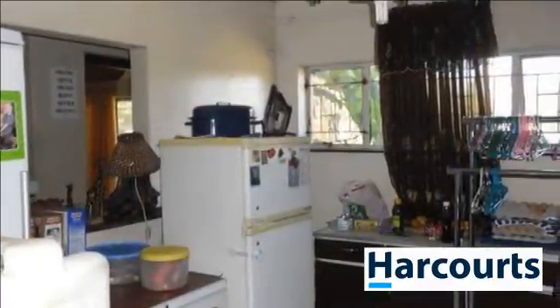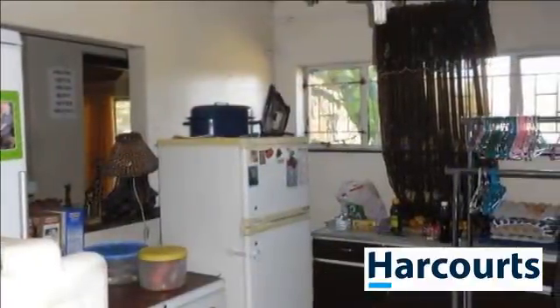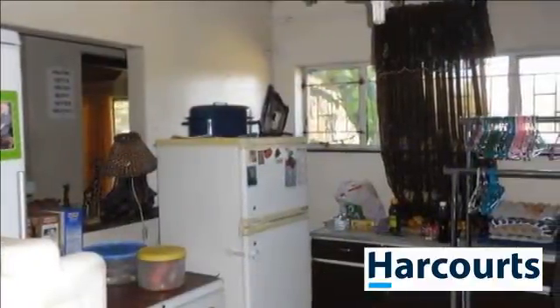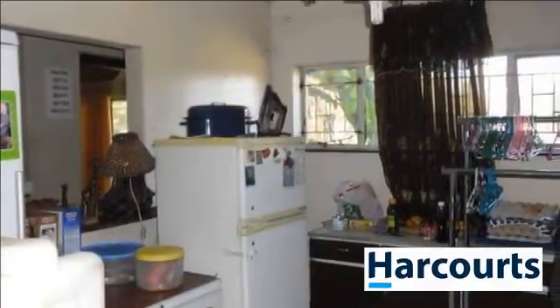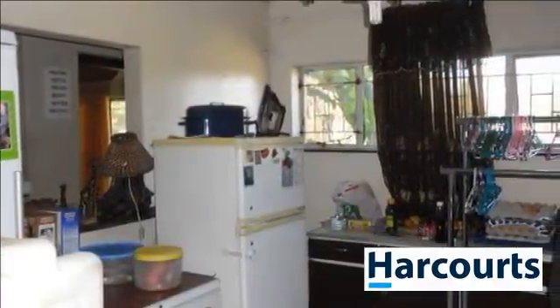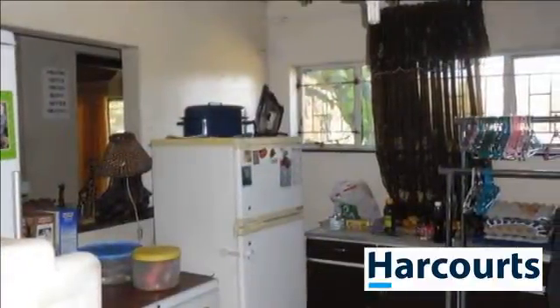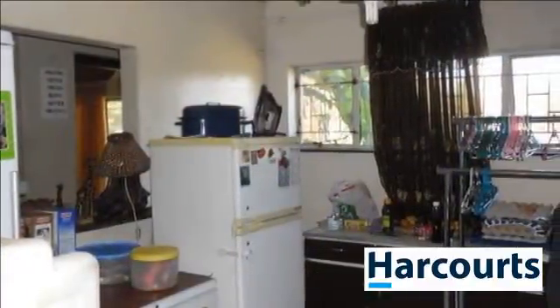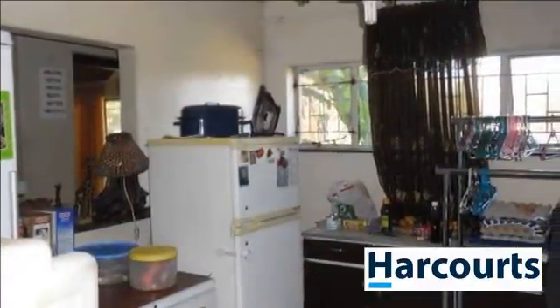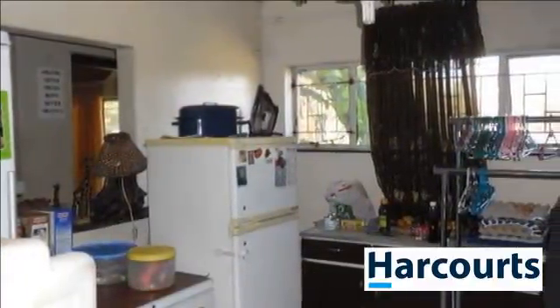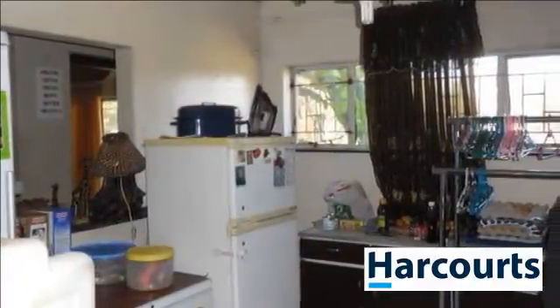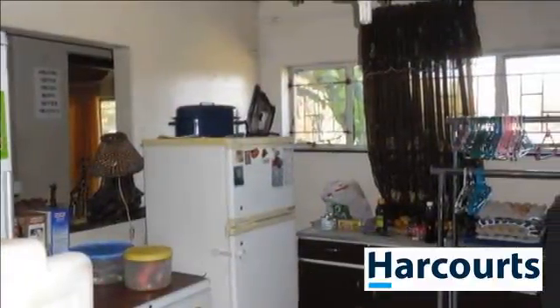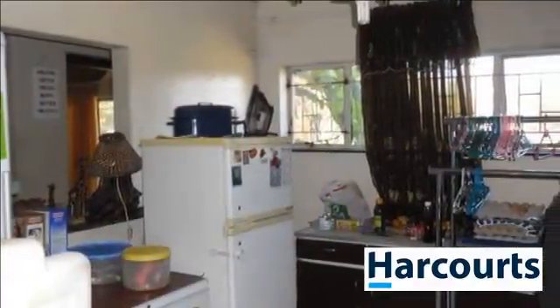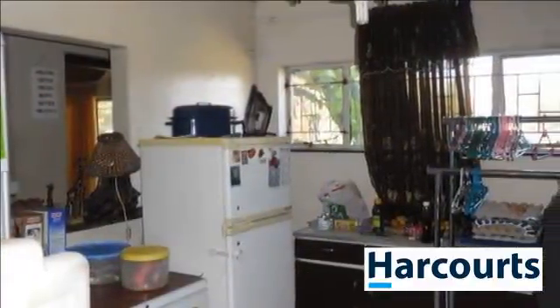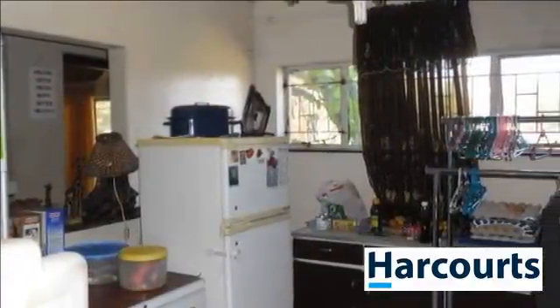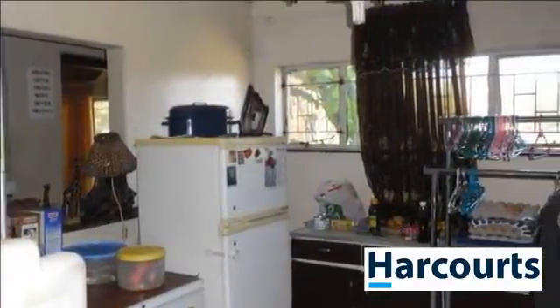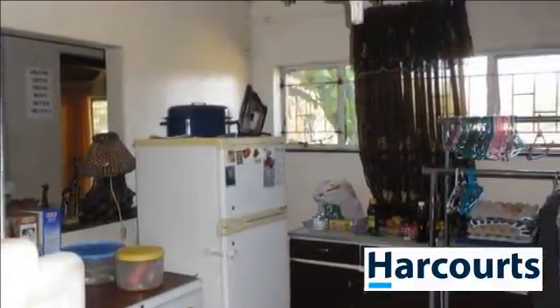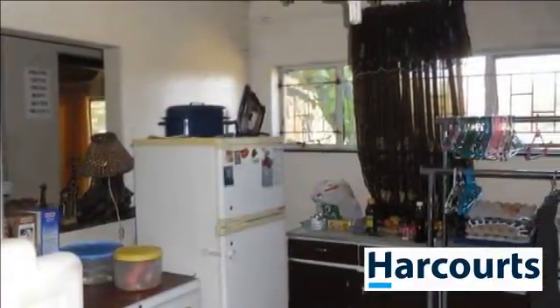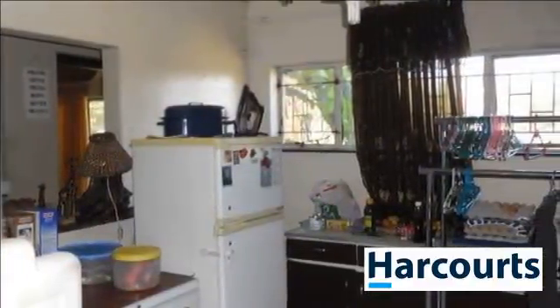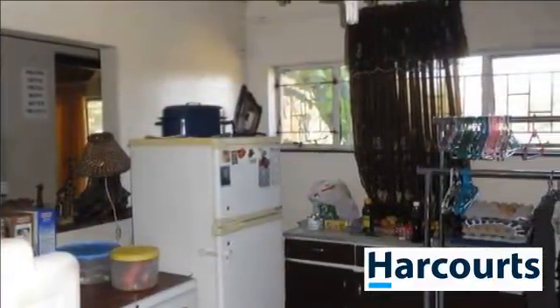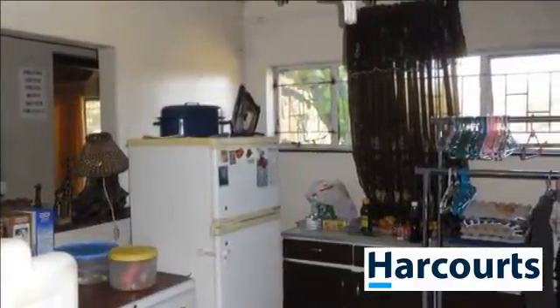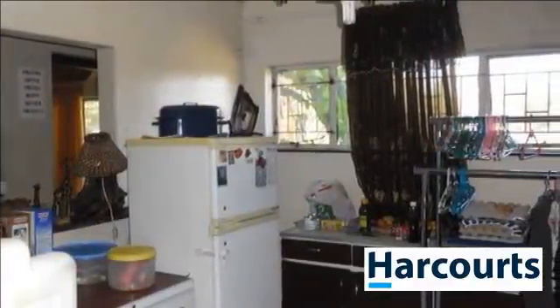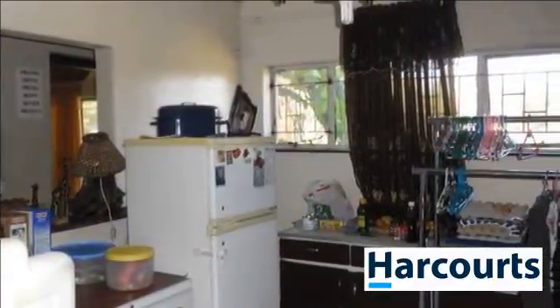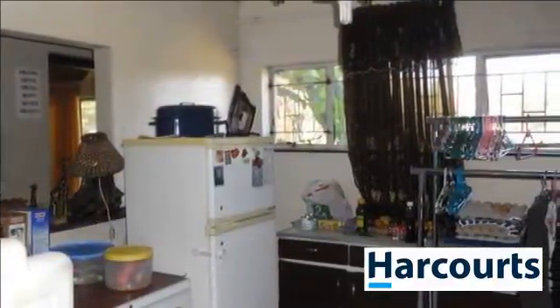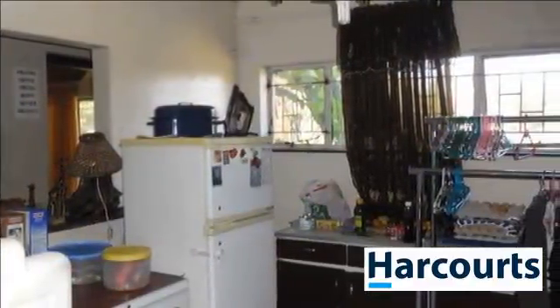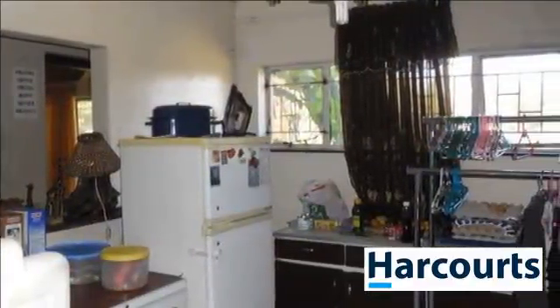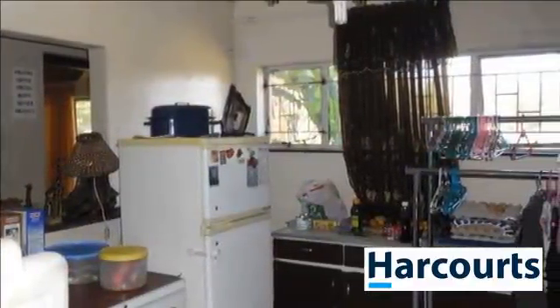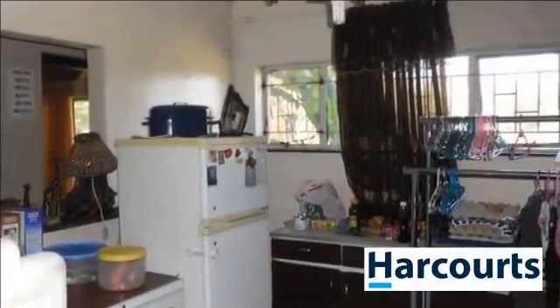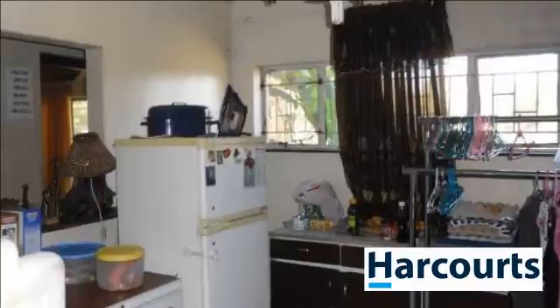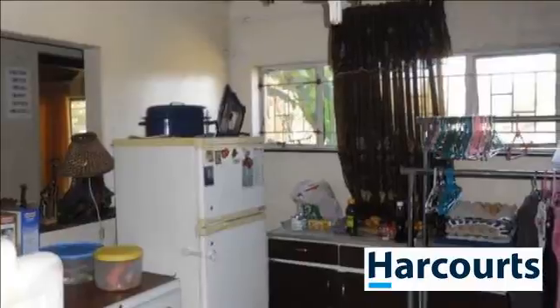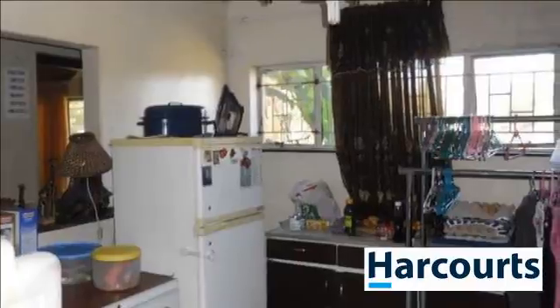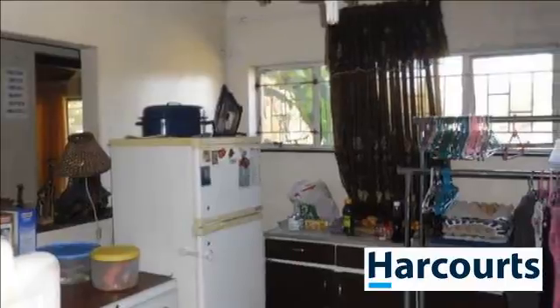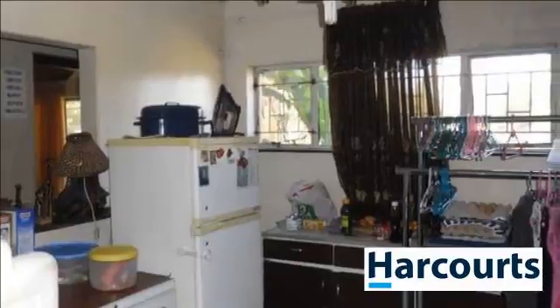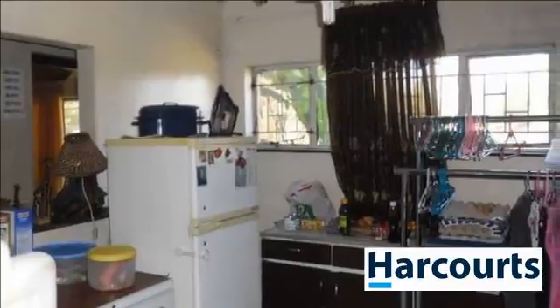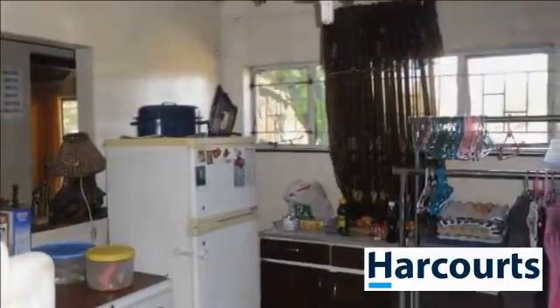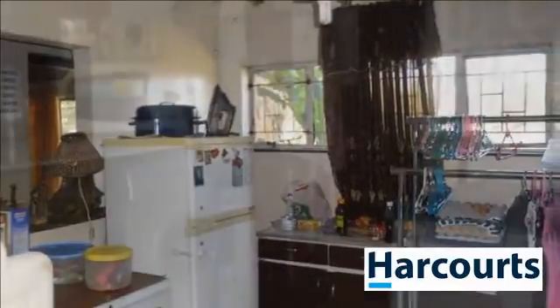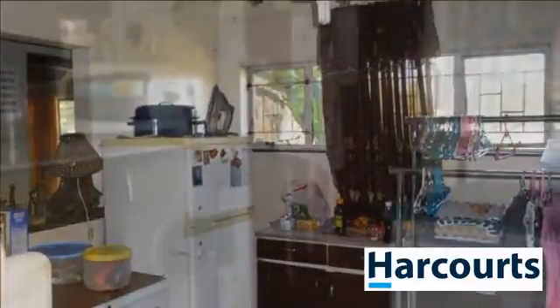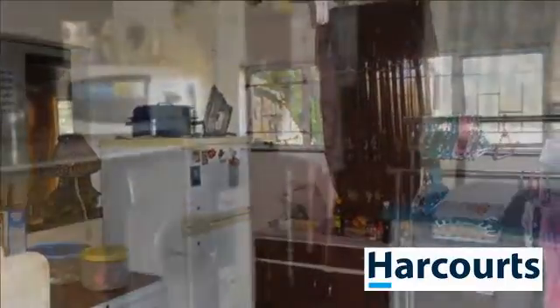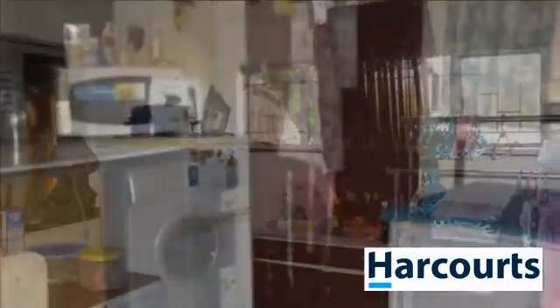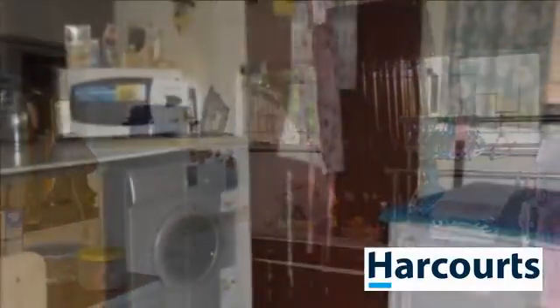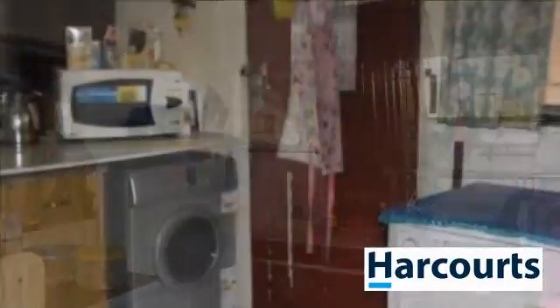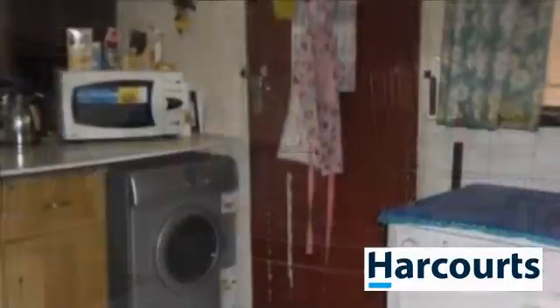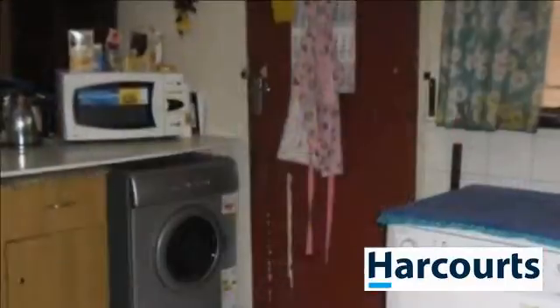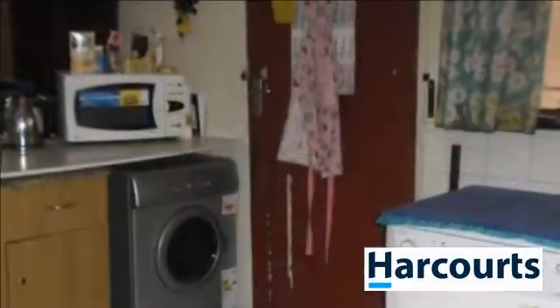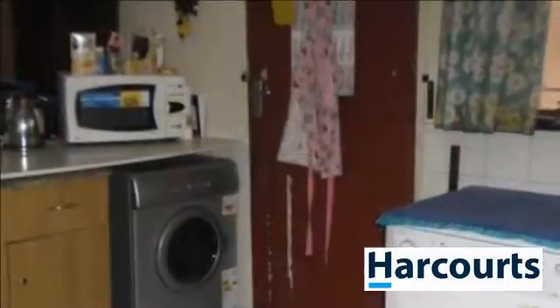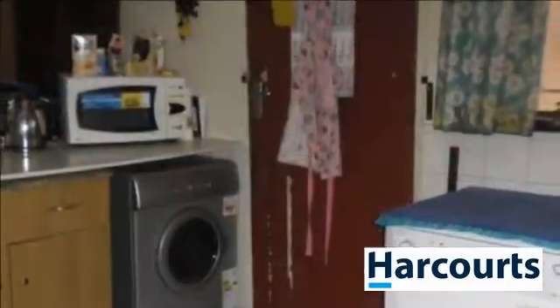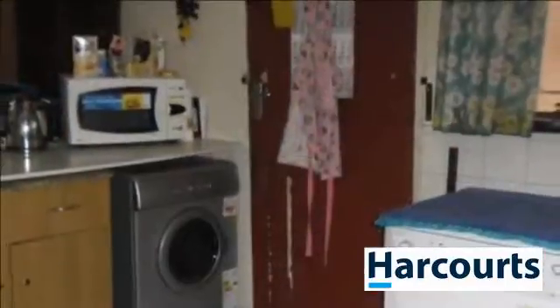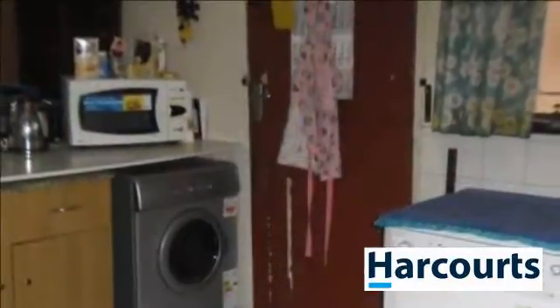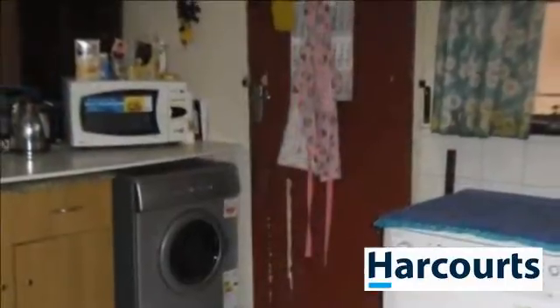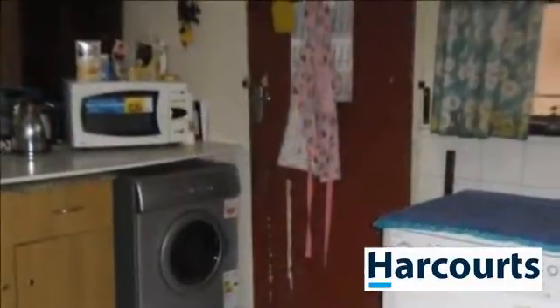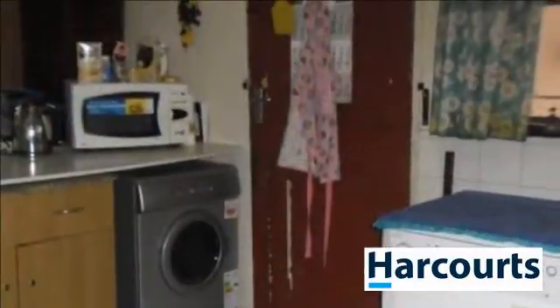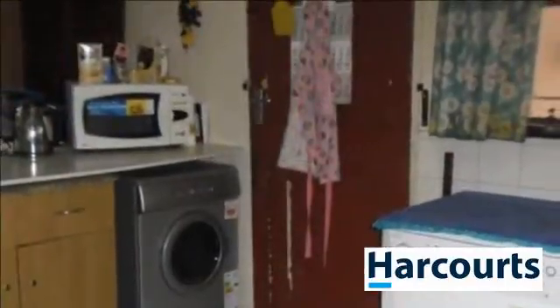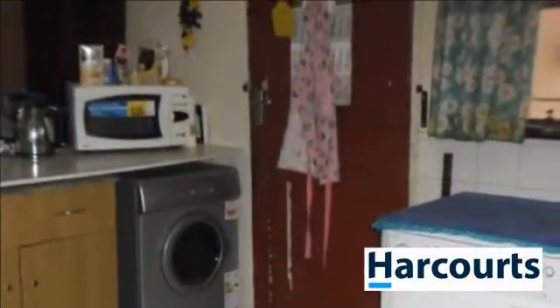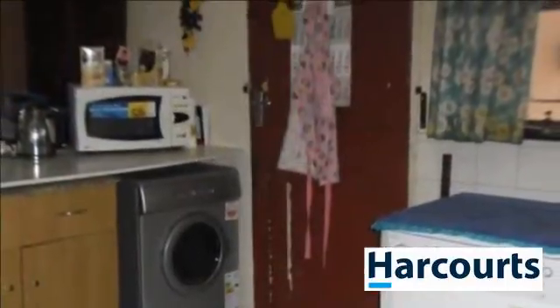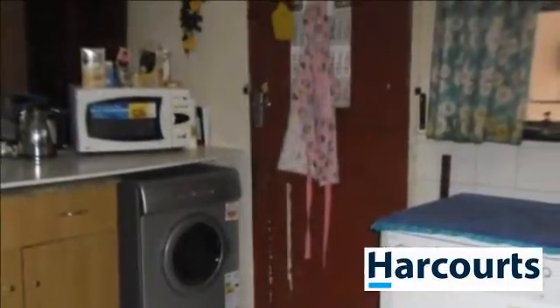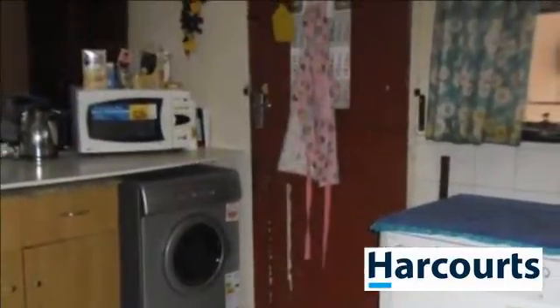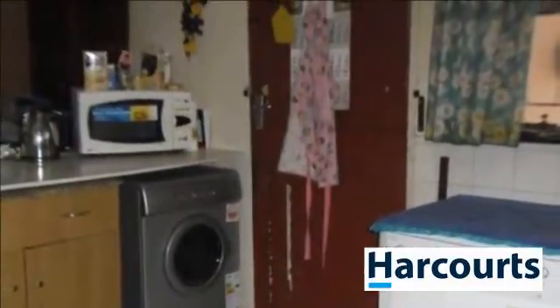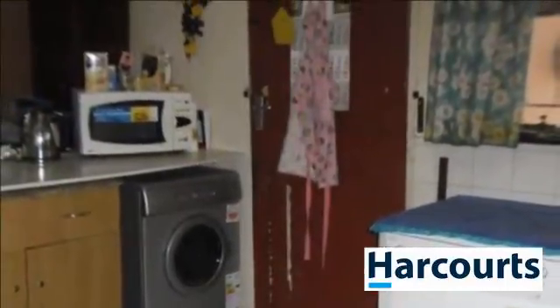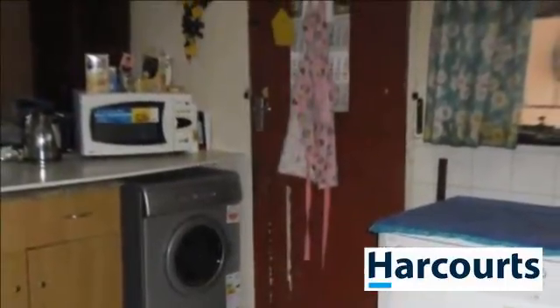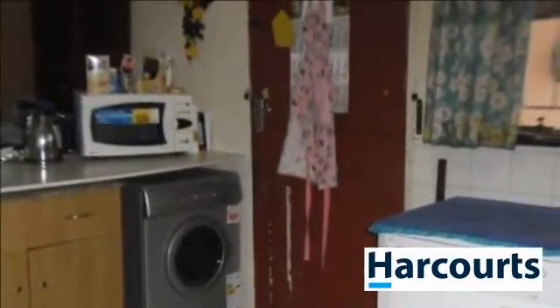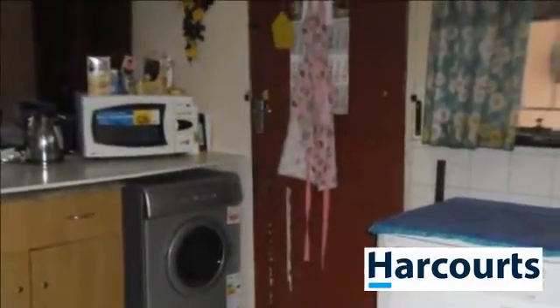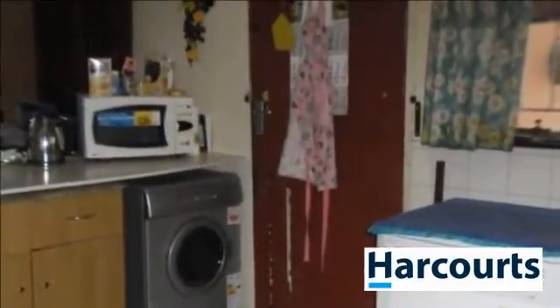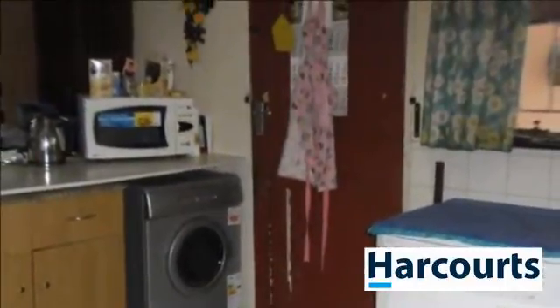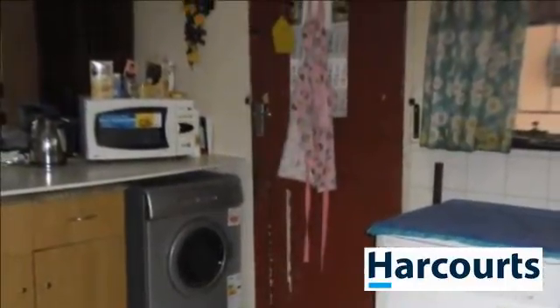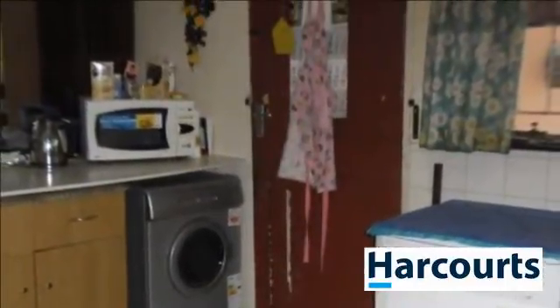This home has two large living areas which are tiled, and a study which leads to two bedrooms — one has an en-suite bathroom.